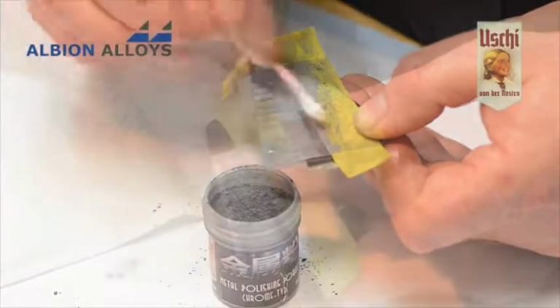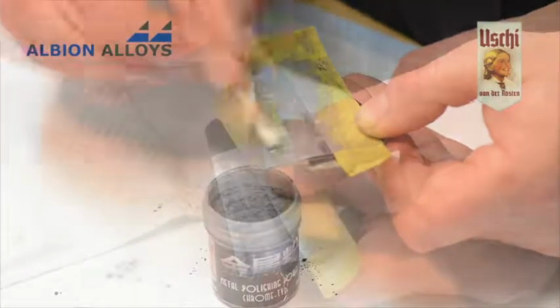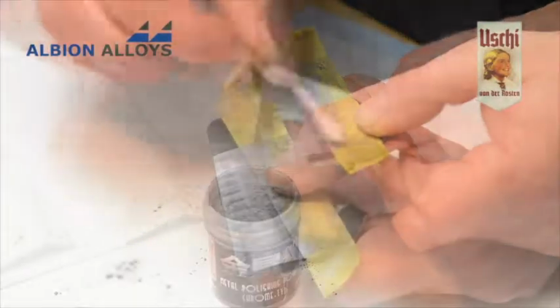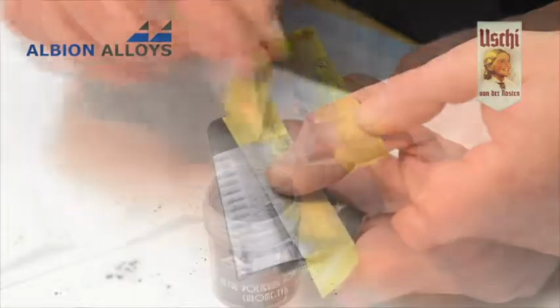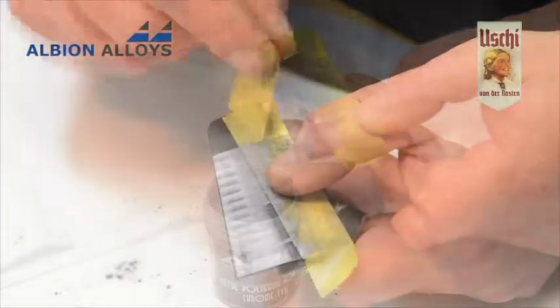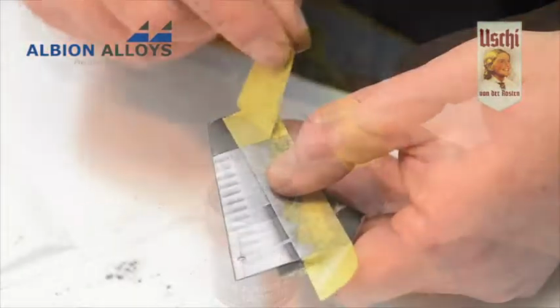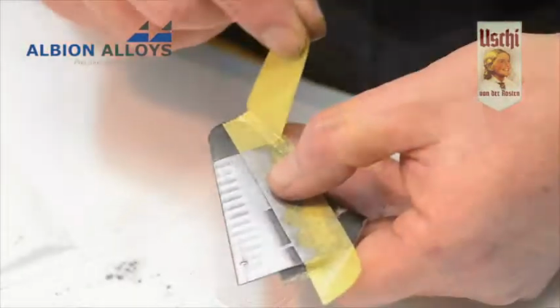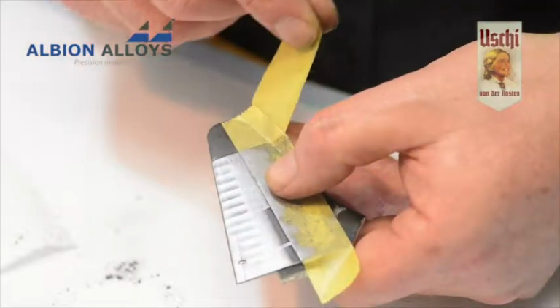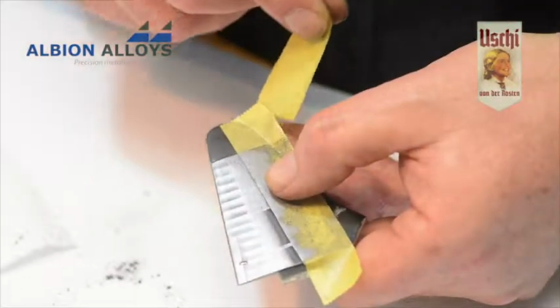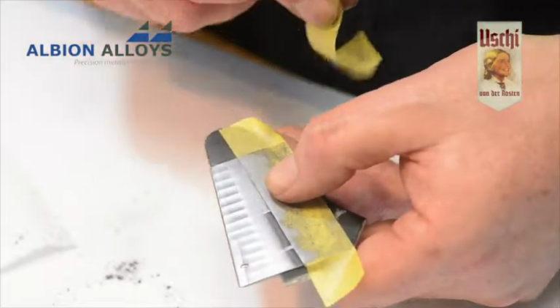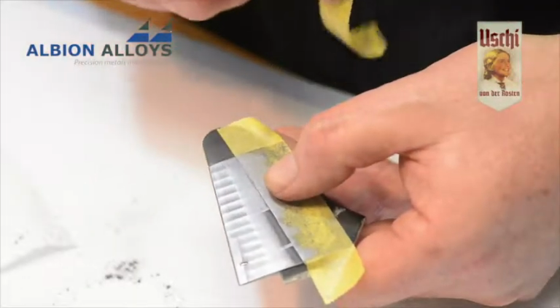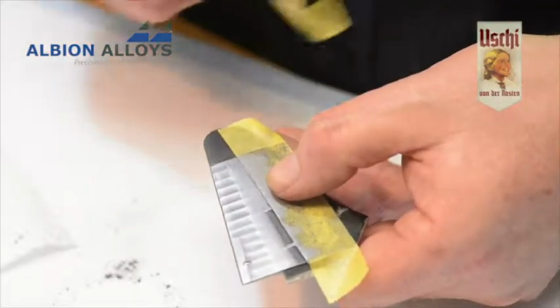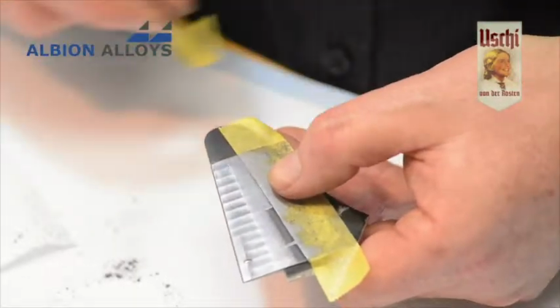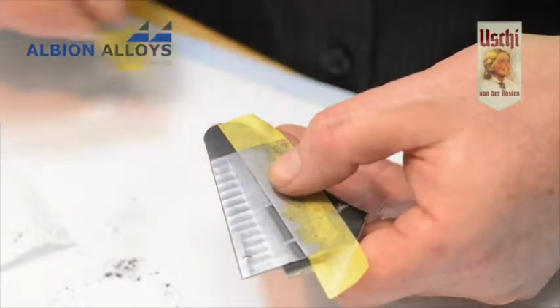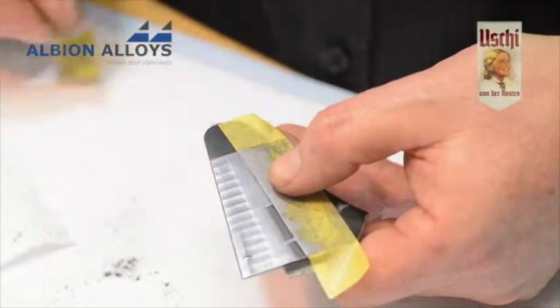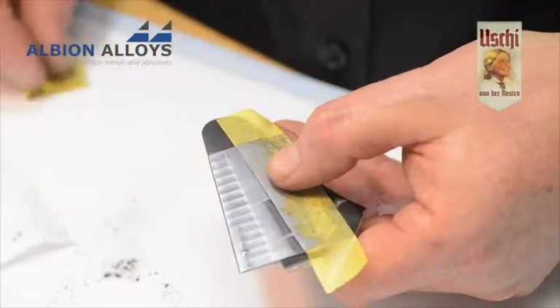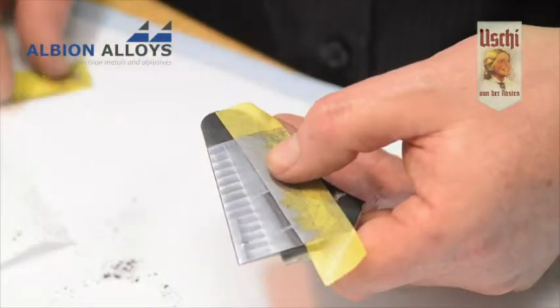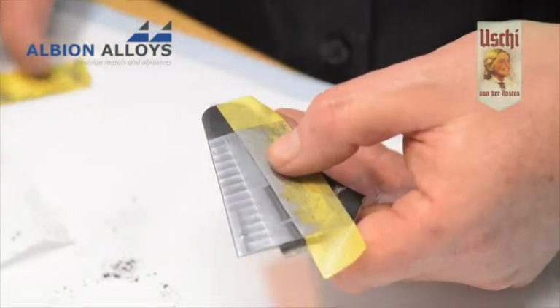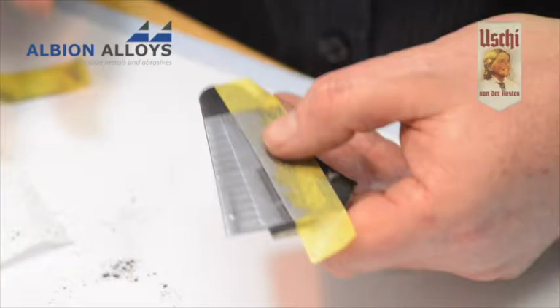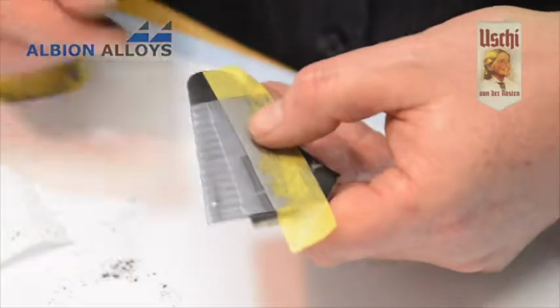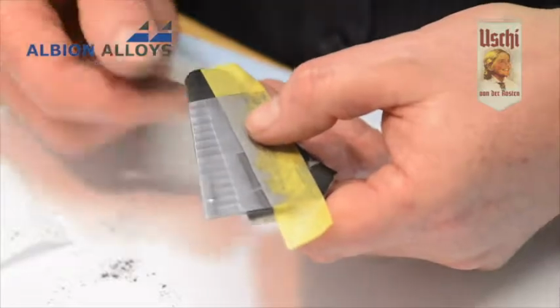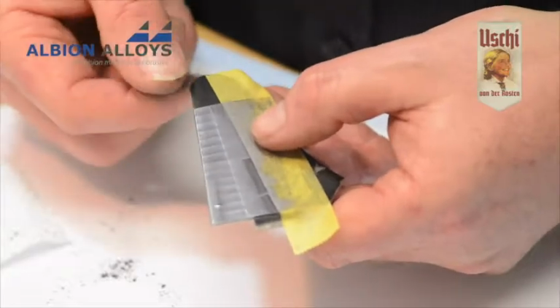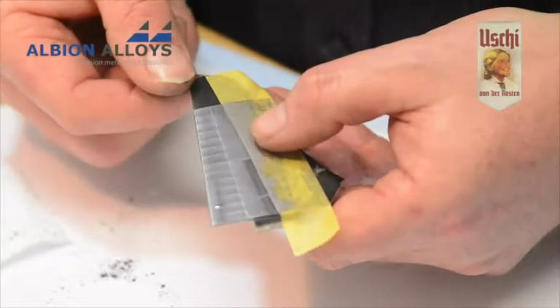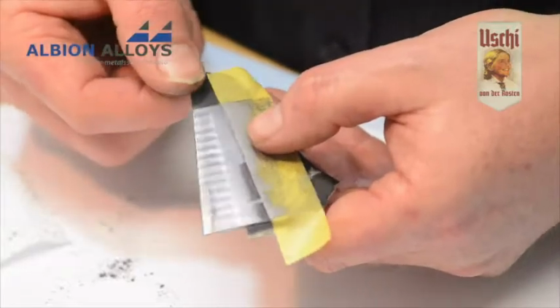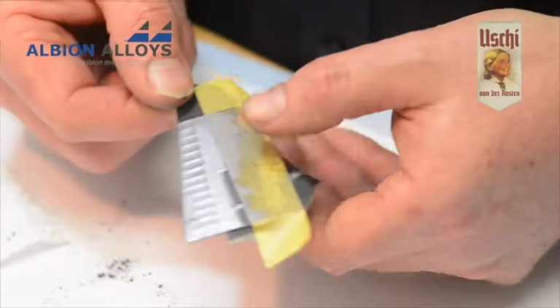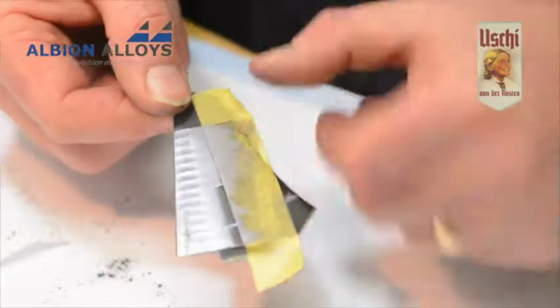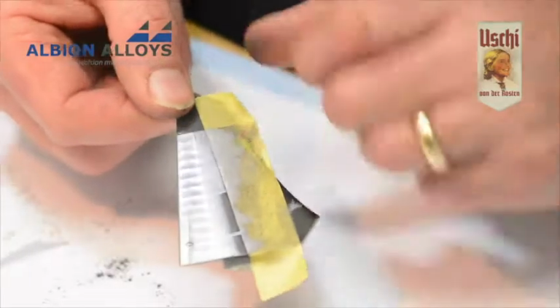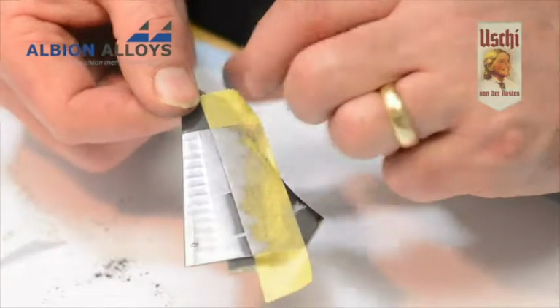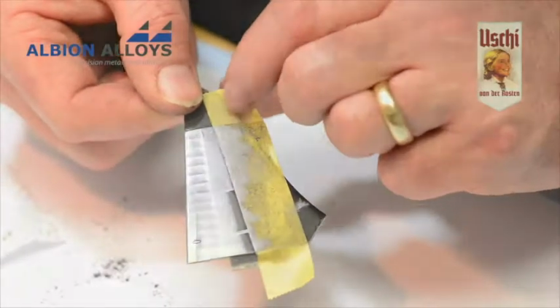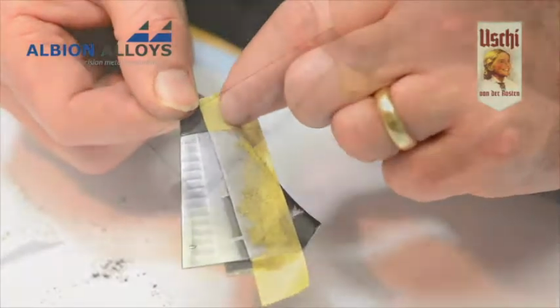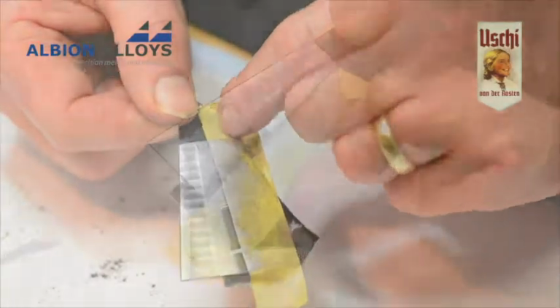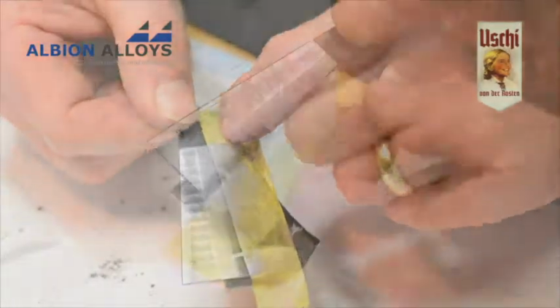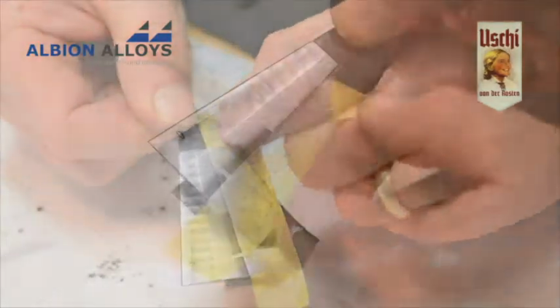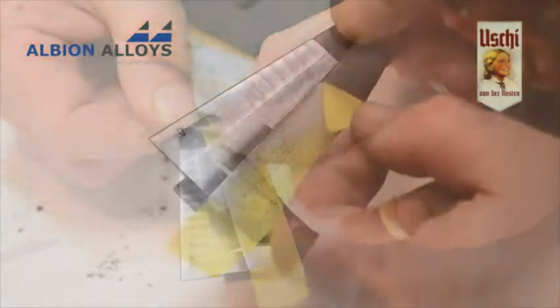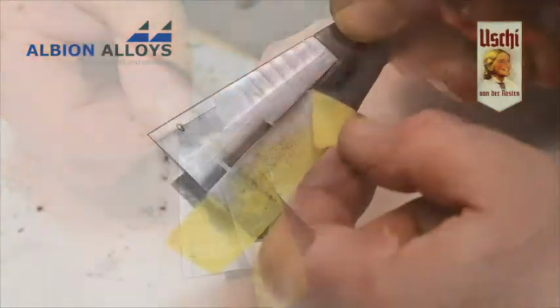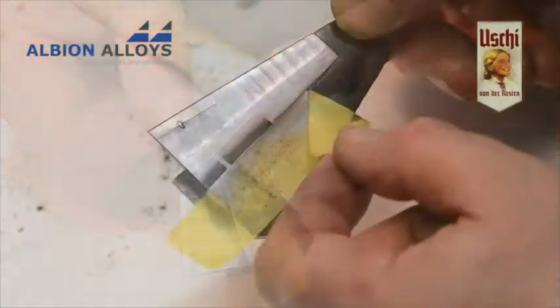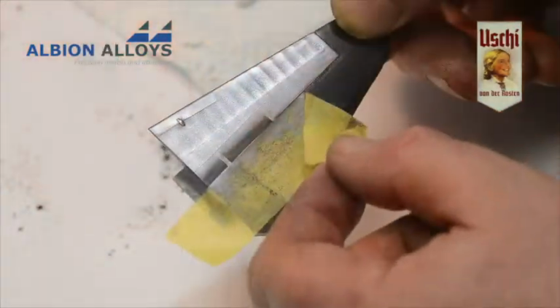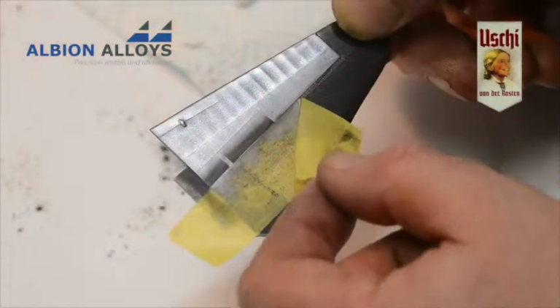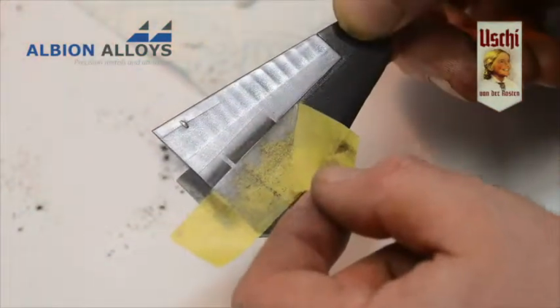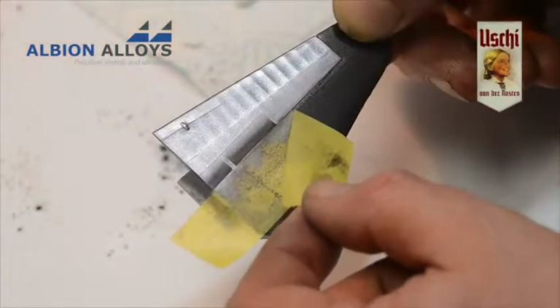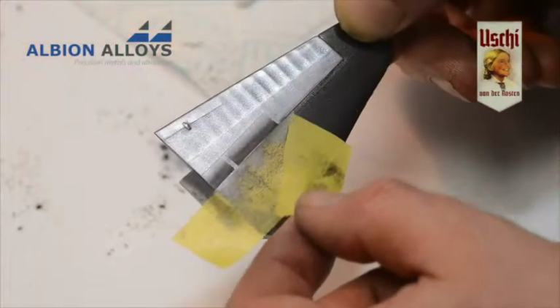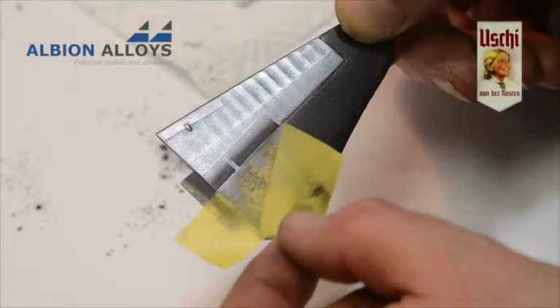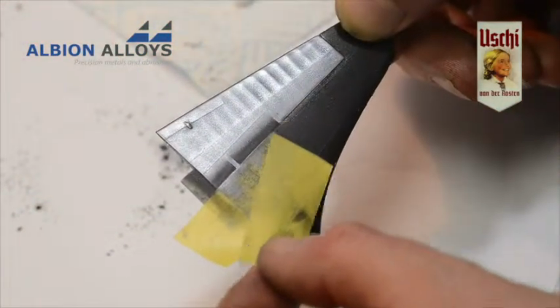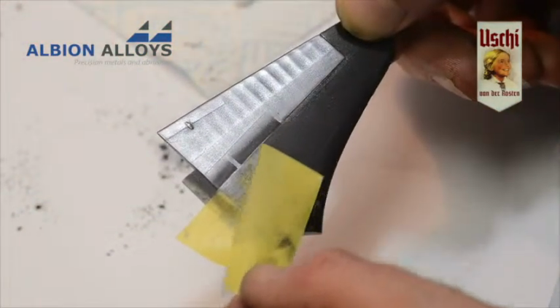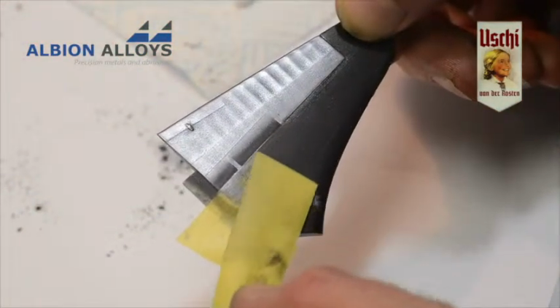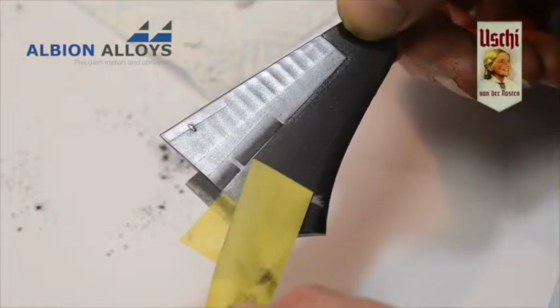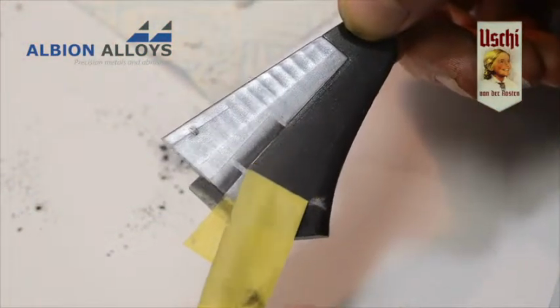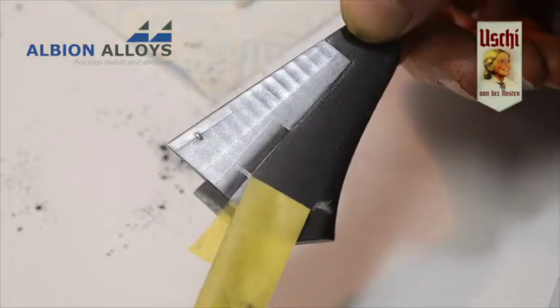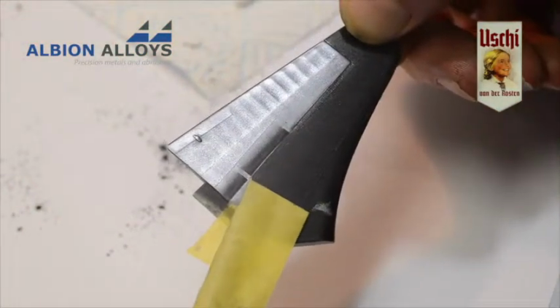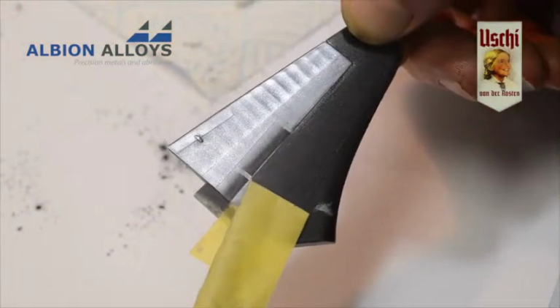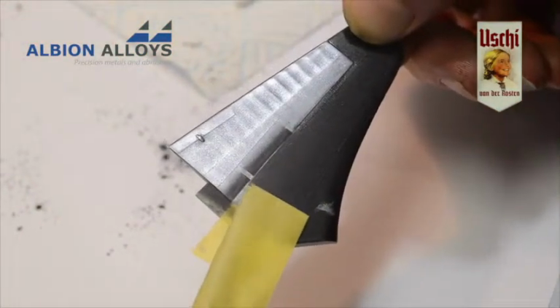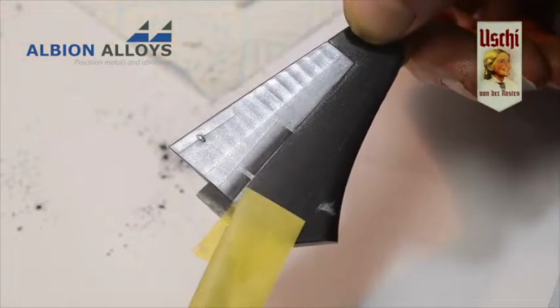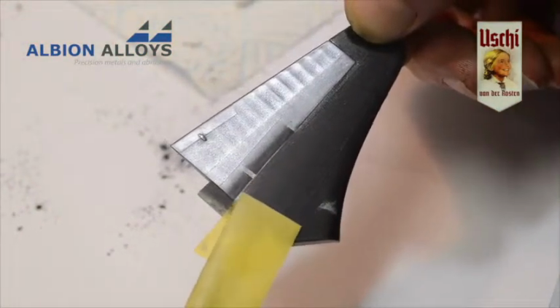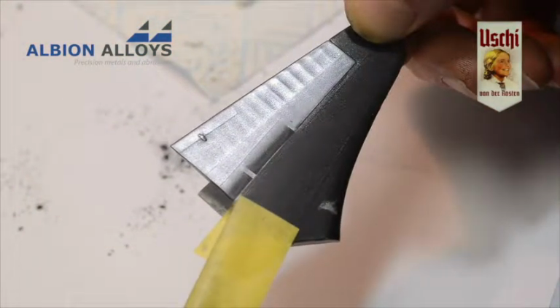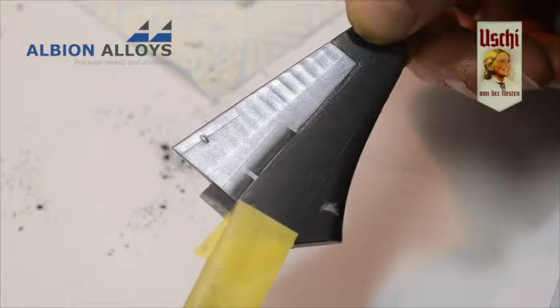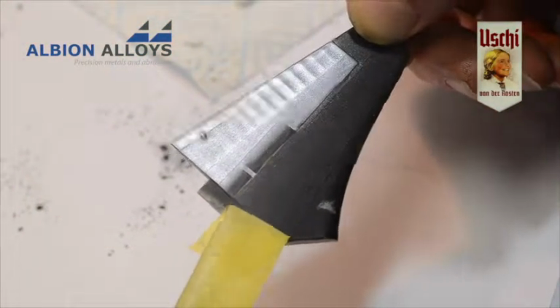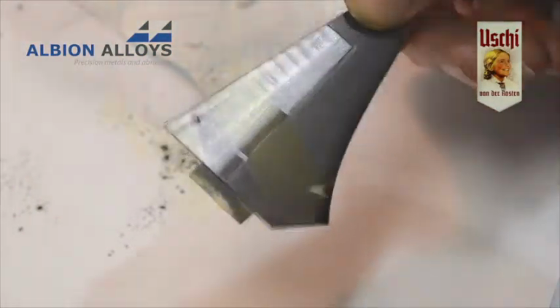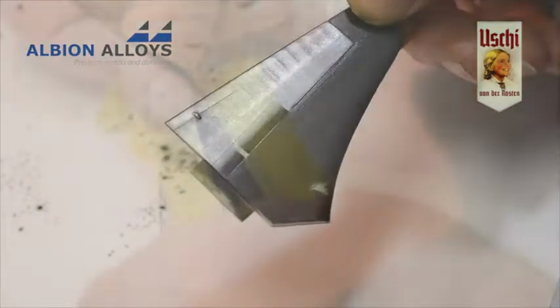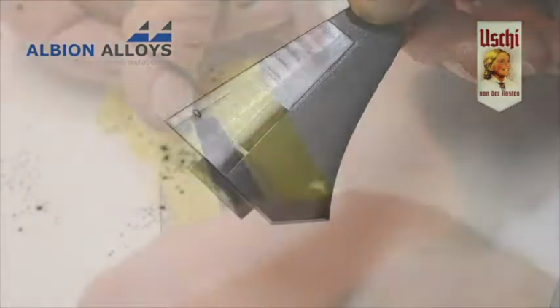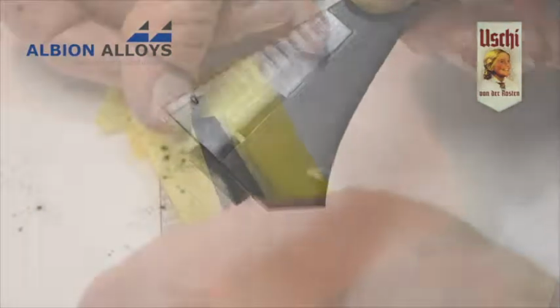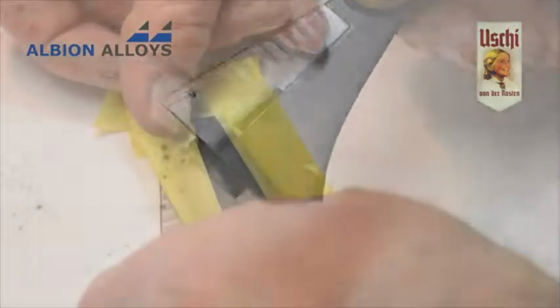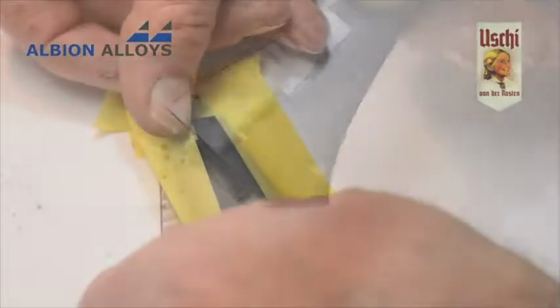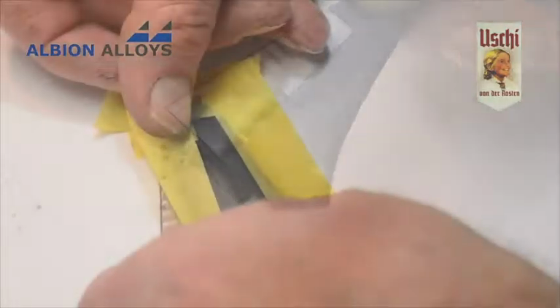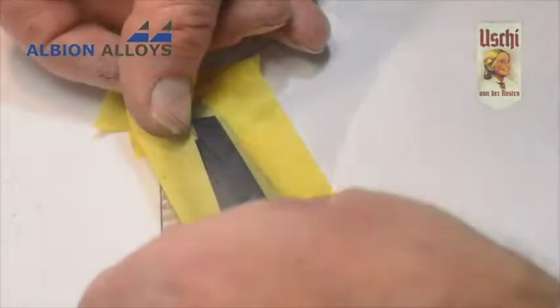You'll witness an amazing transition from powder to a highly realistic bare metal surface. Remove the masking tape and move on to the next area.